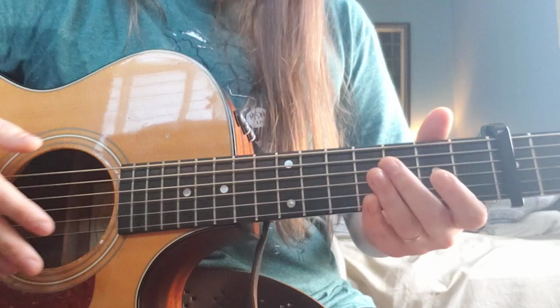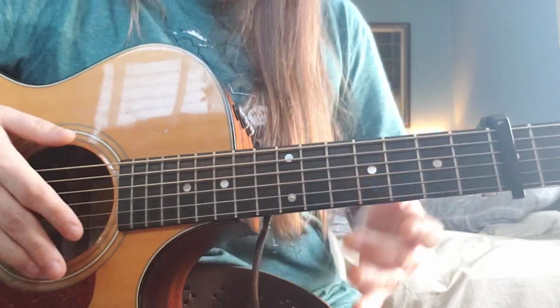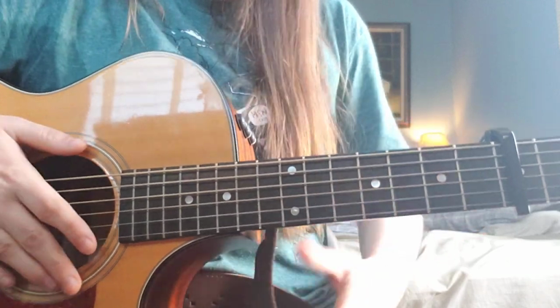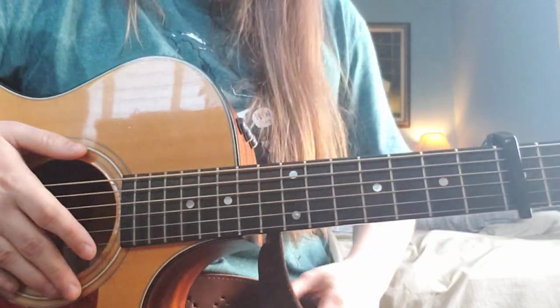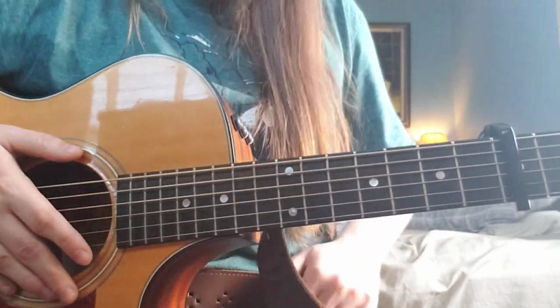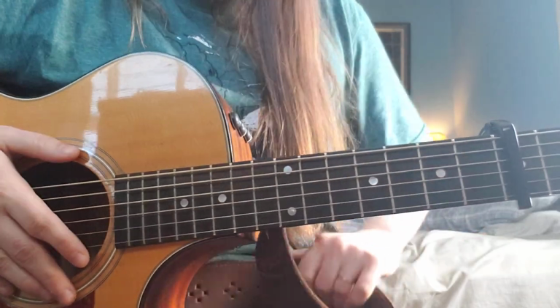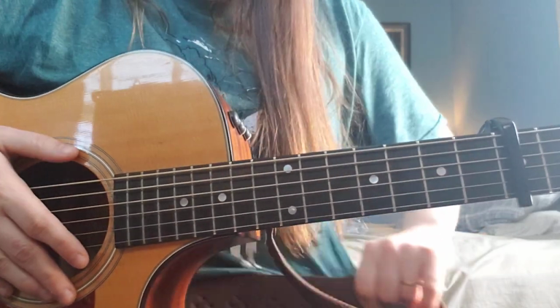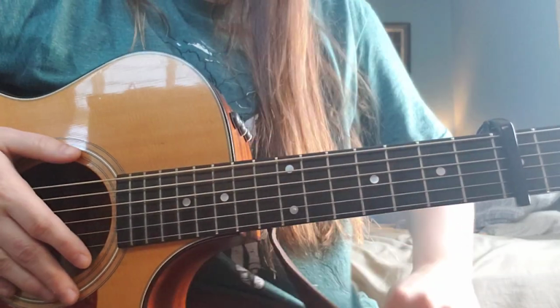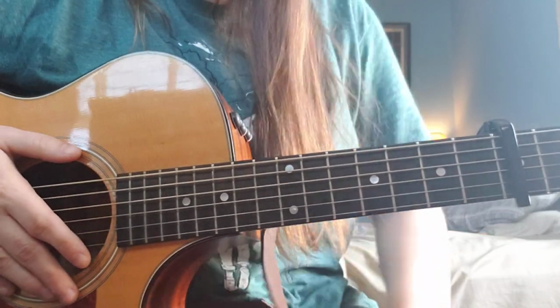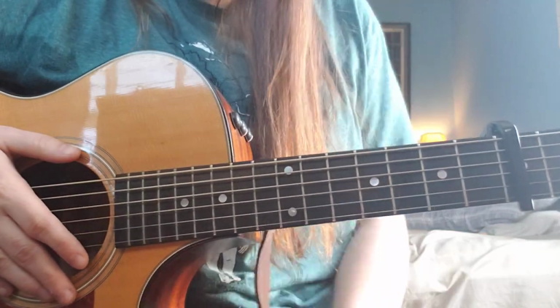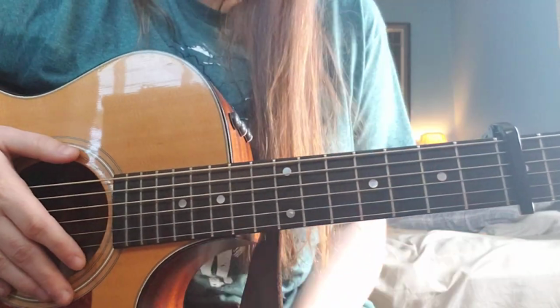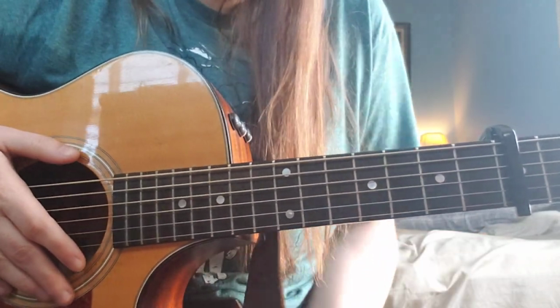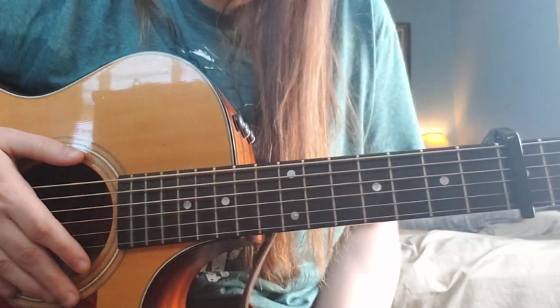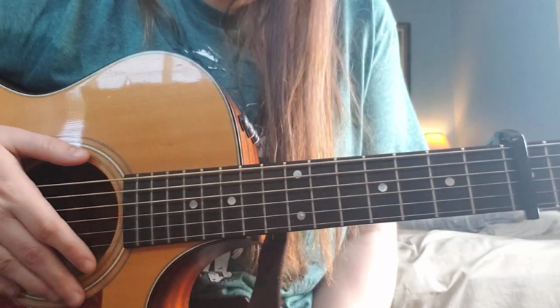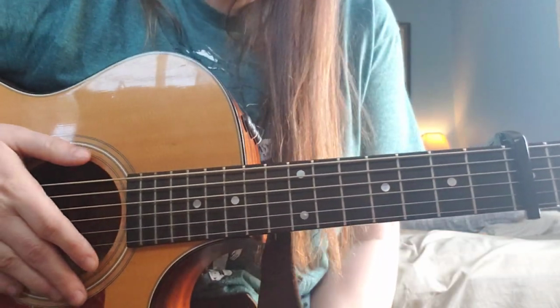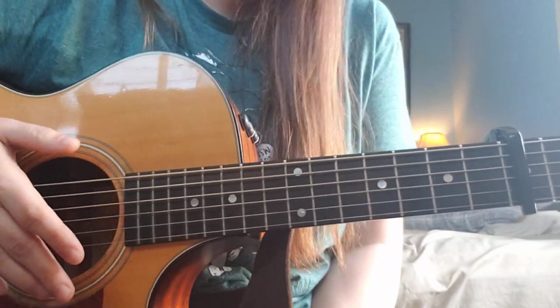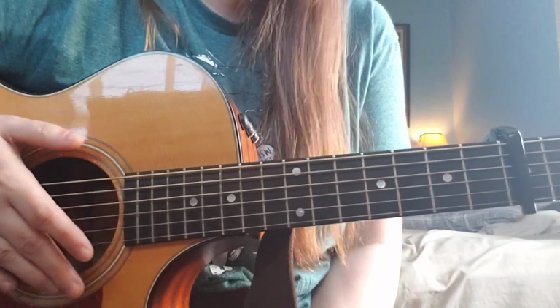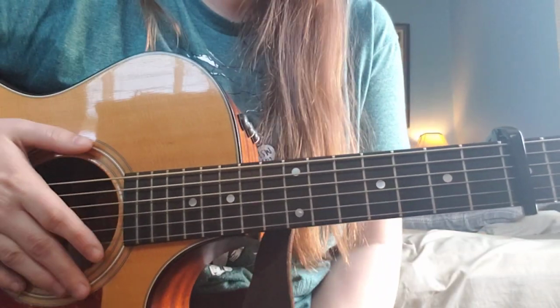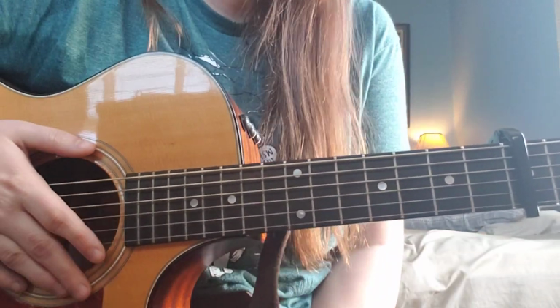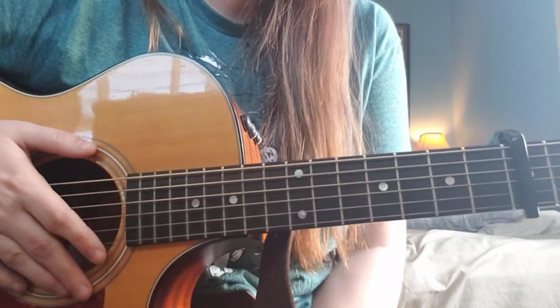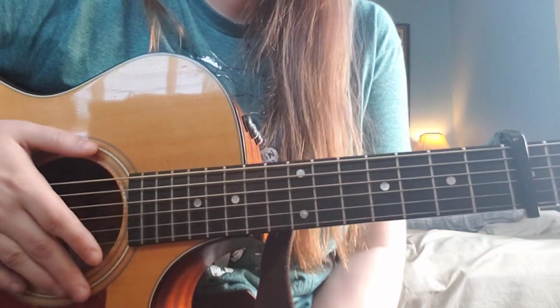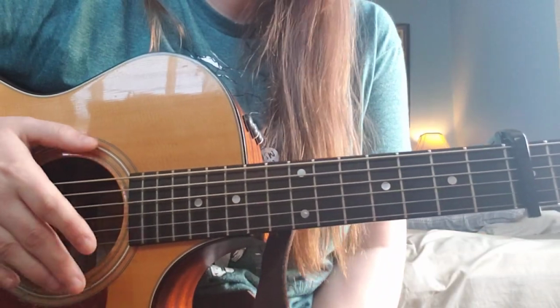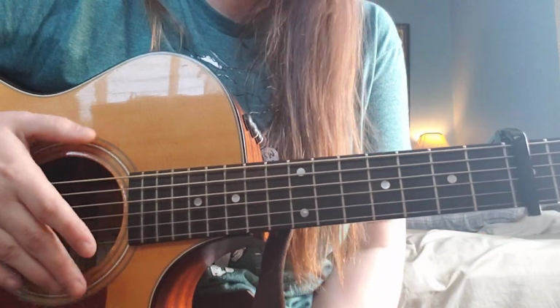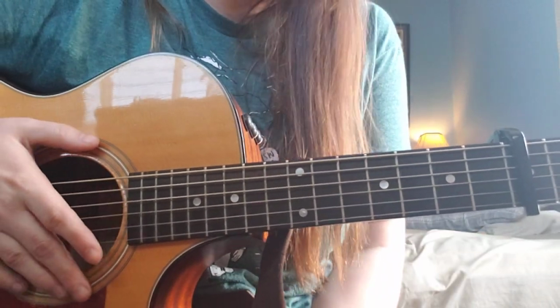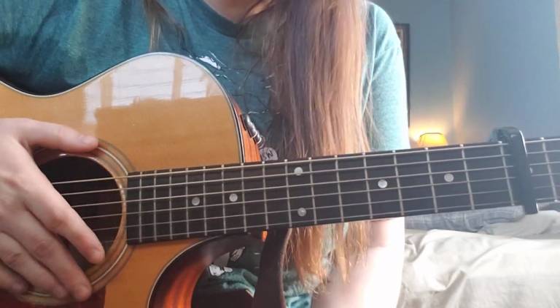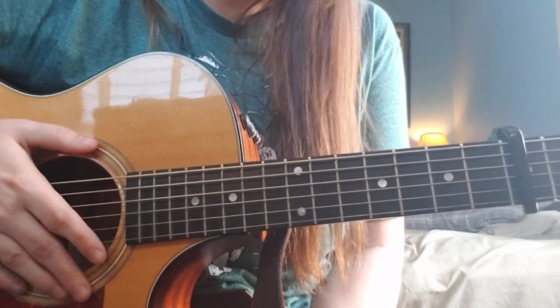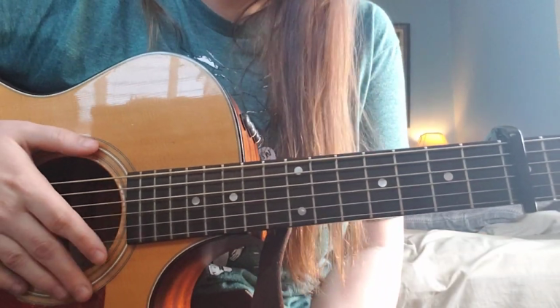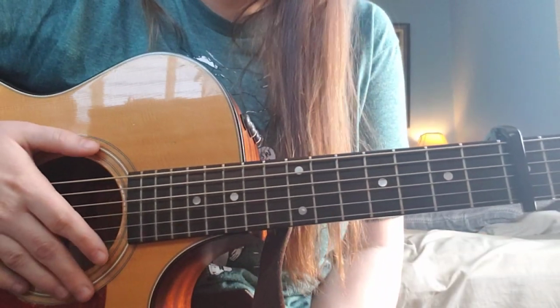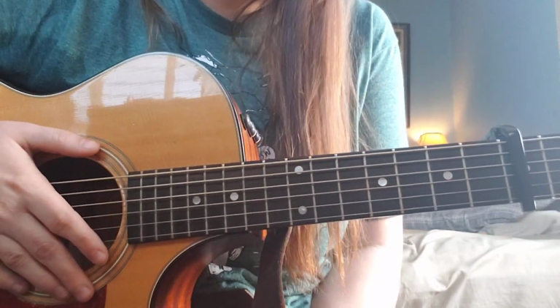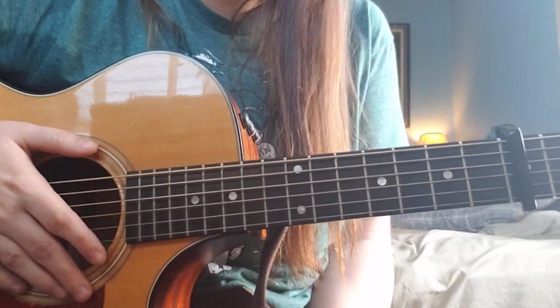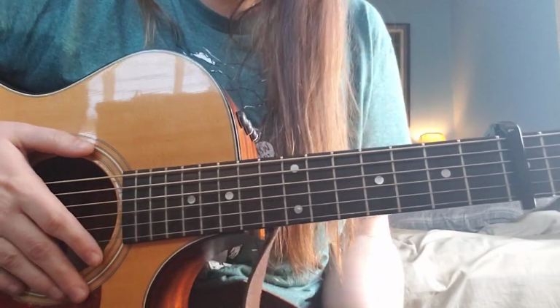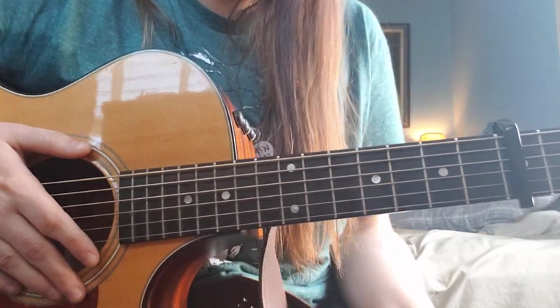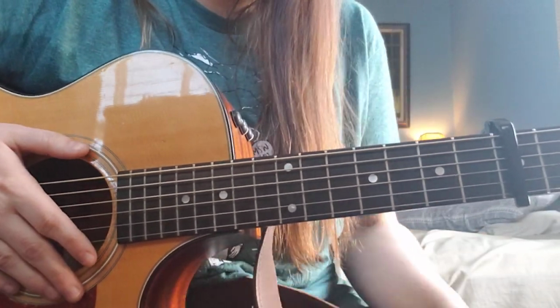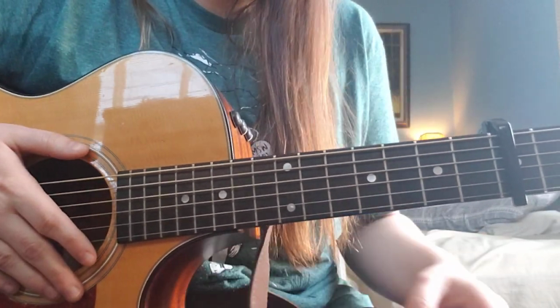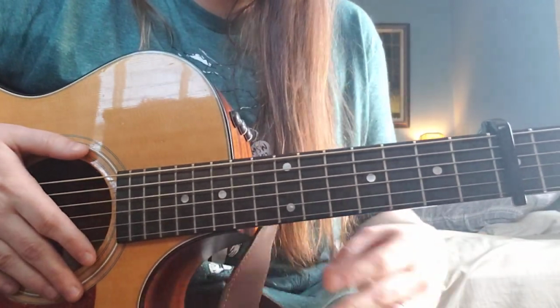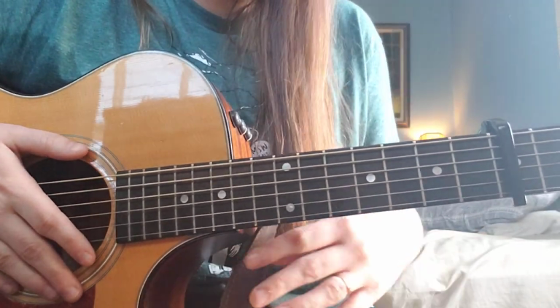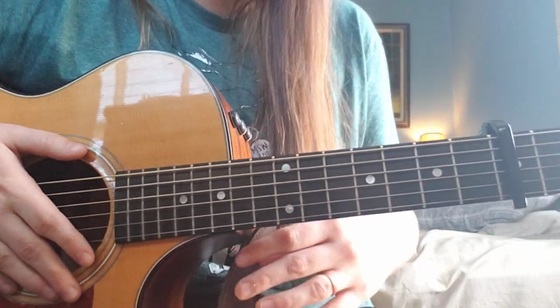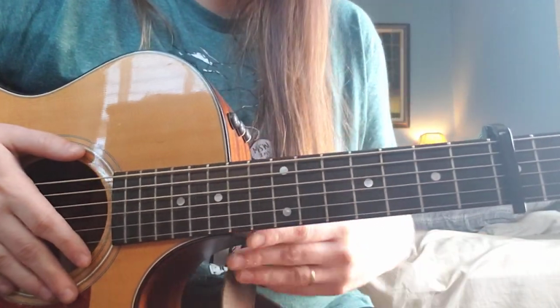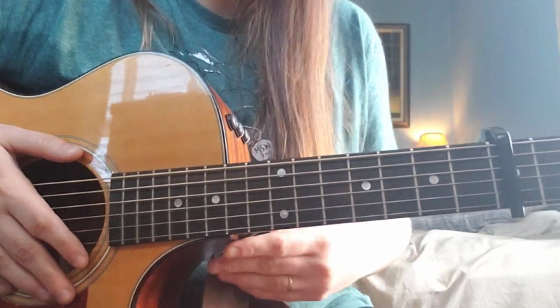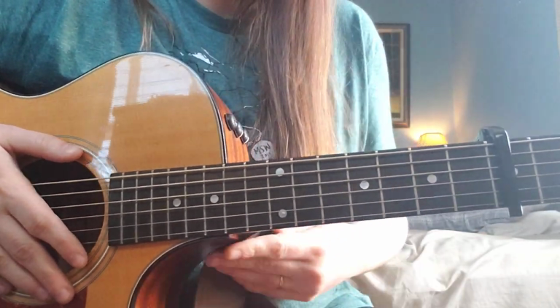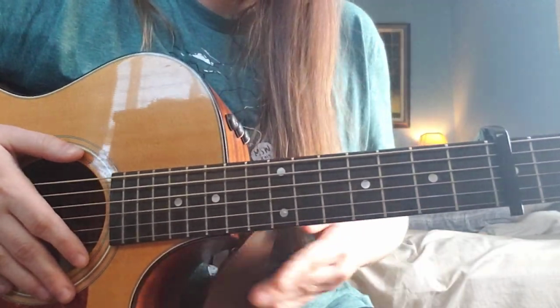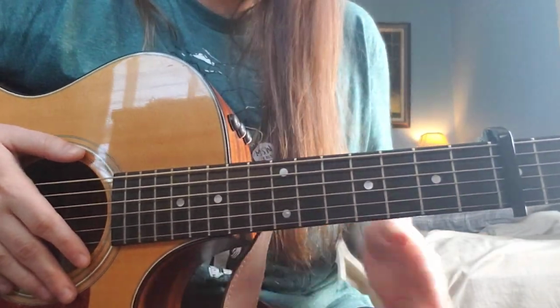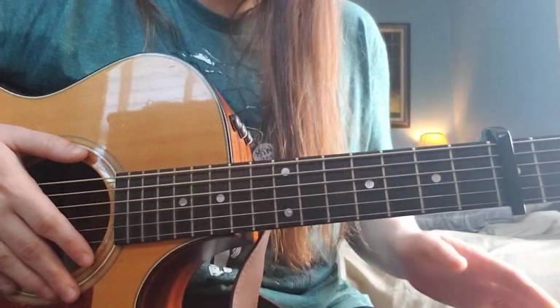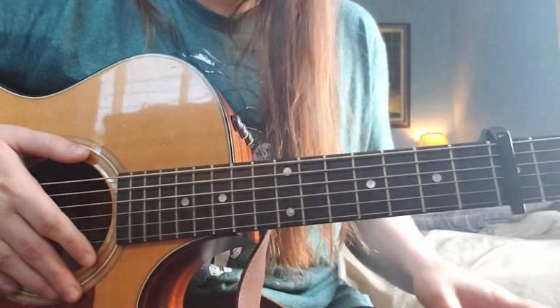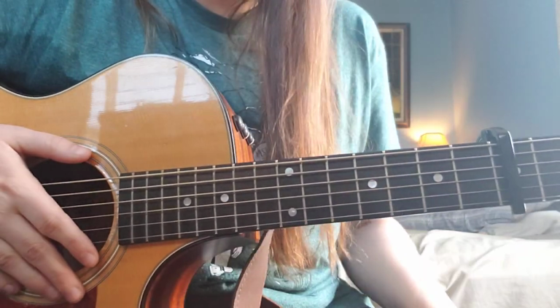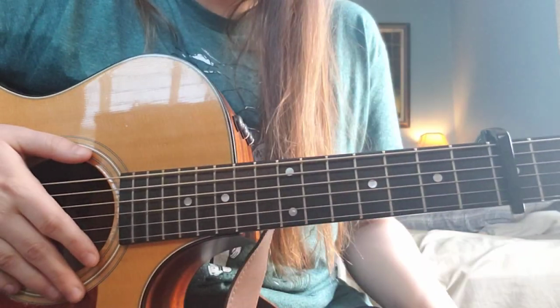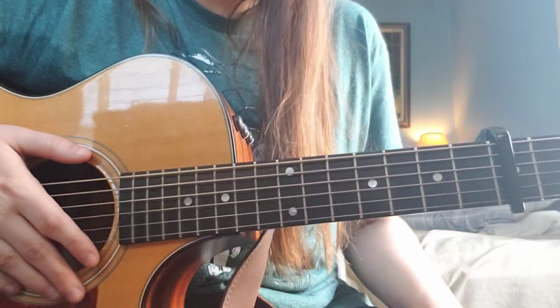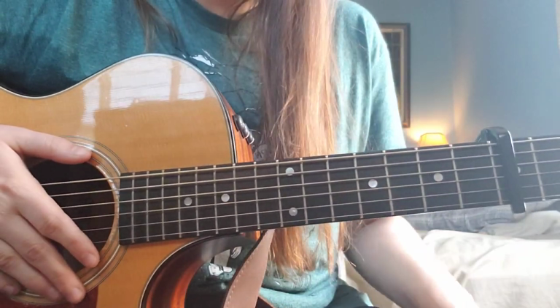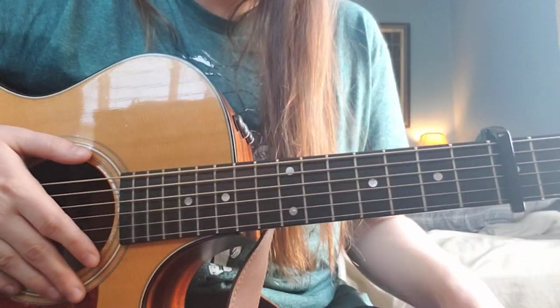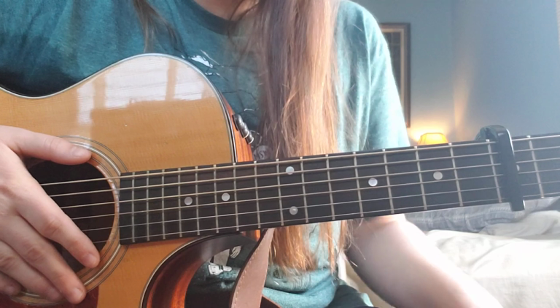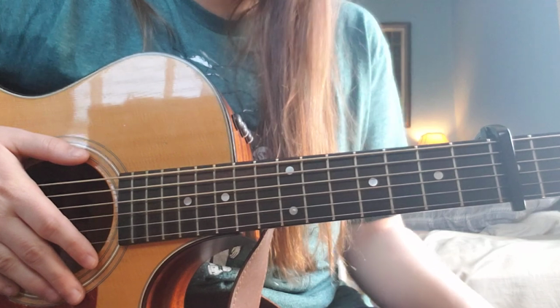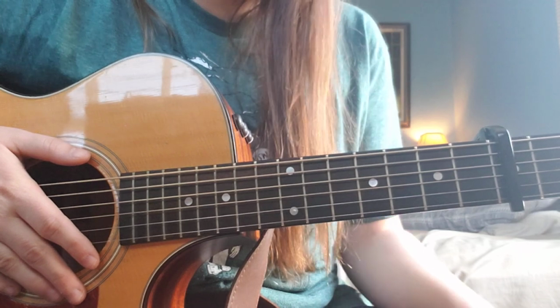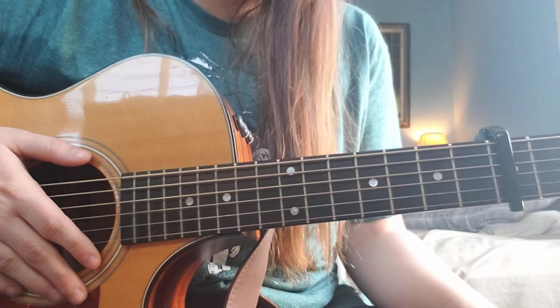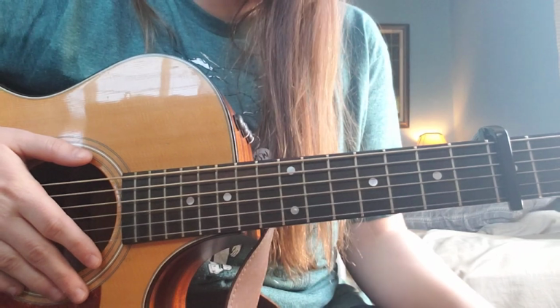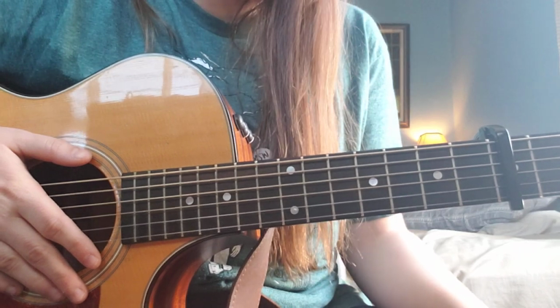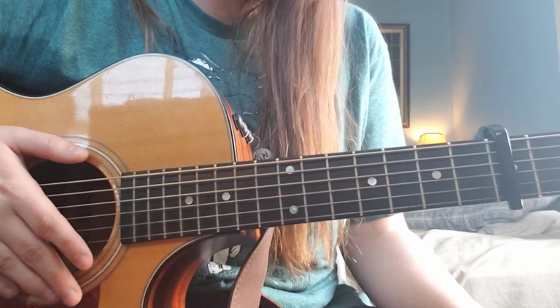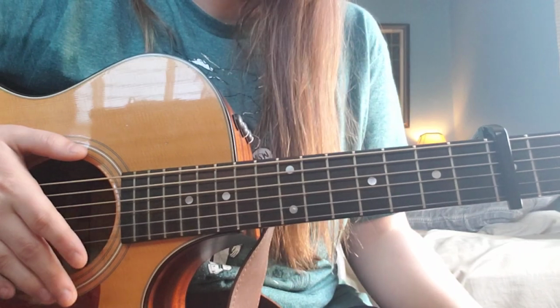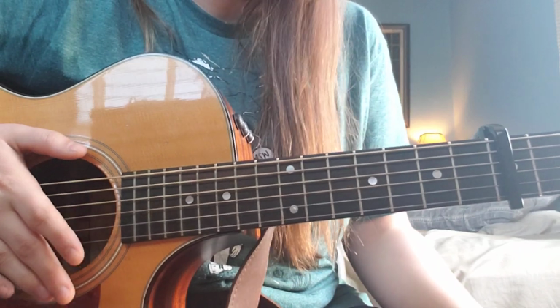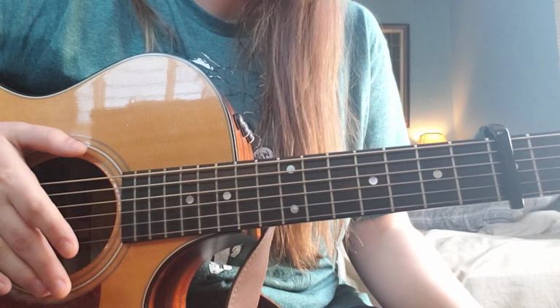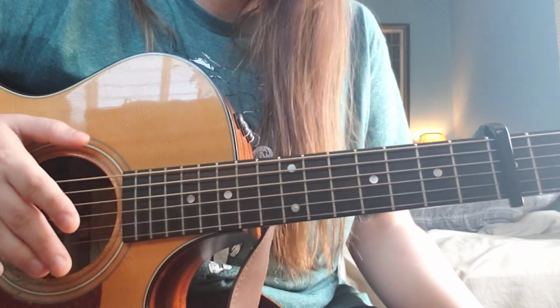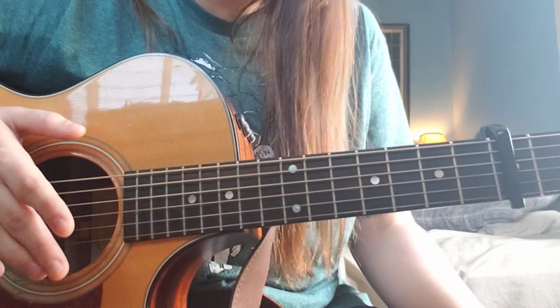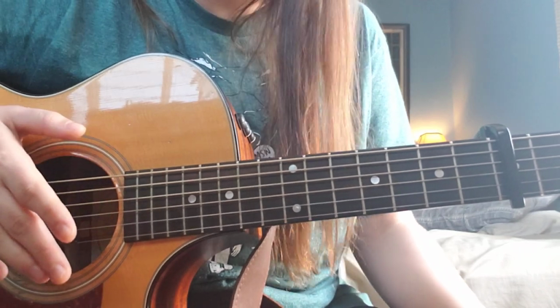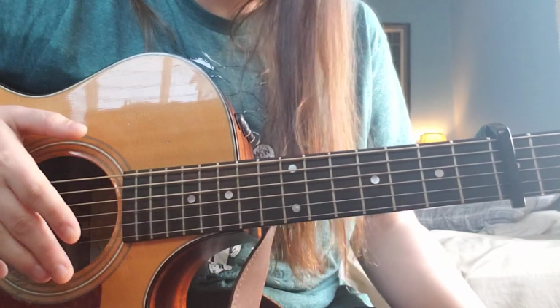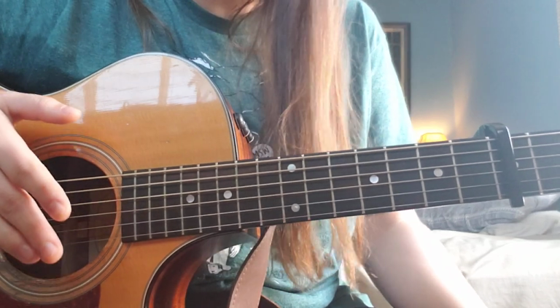I'm going to be teaching you how to play The Best by Tina Turner, as arranged by Noah Reed from the show Schitt's Creek.